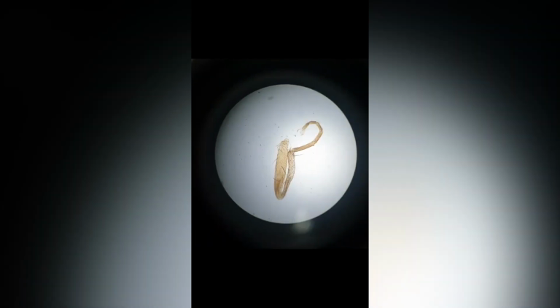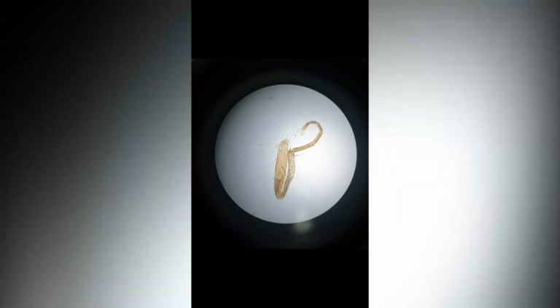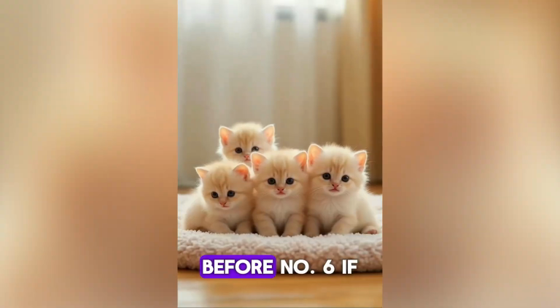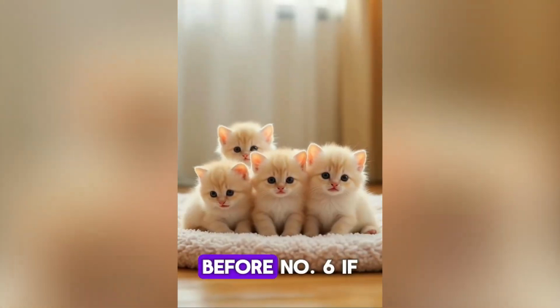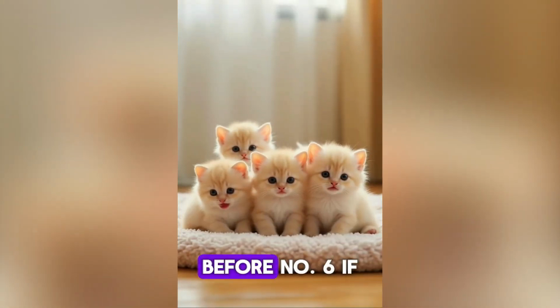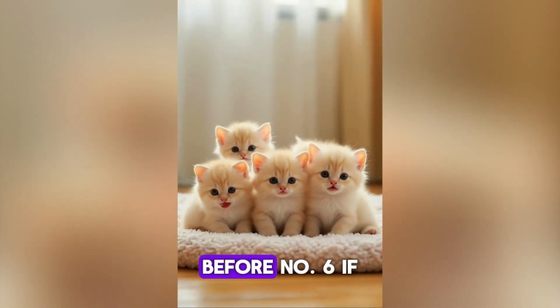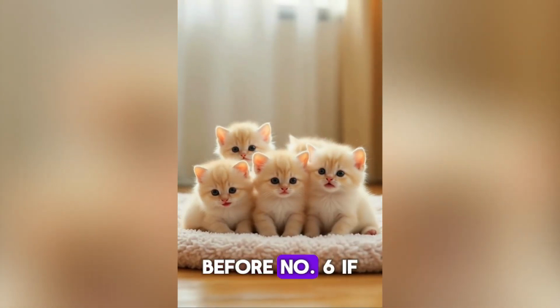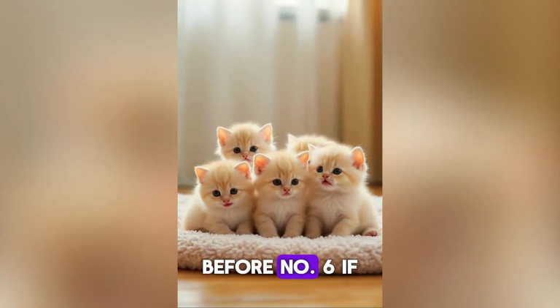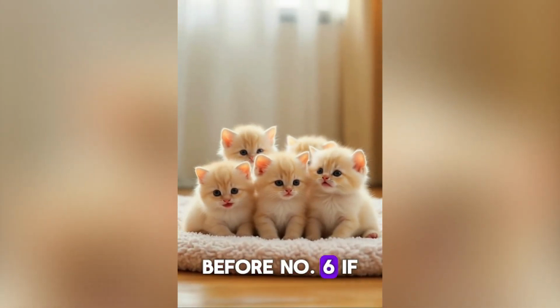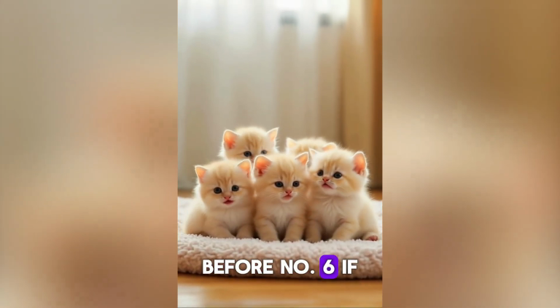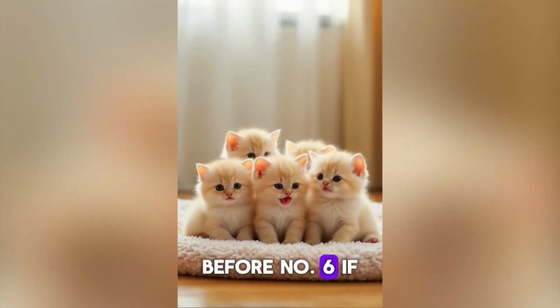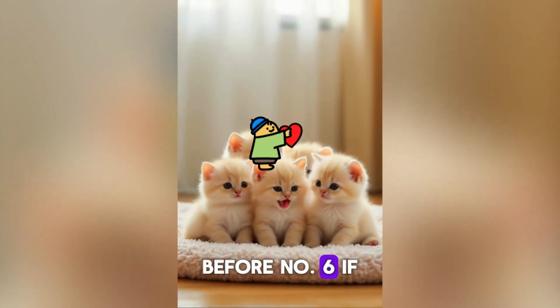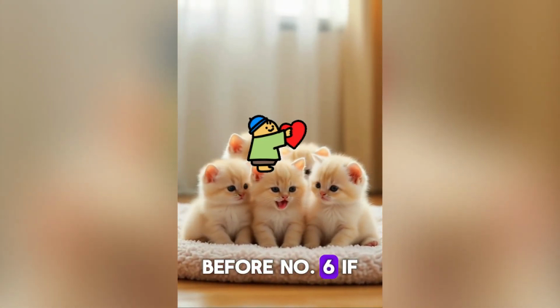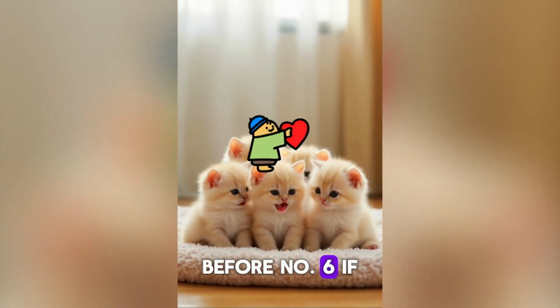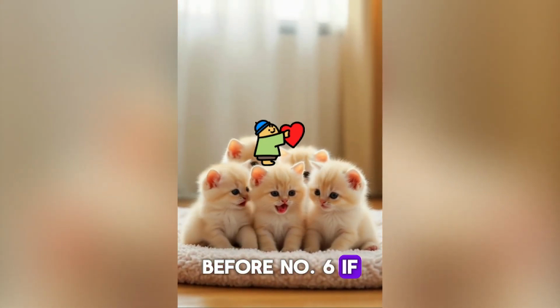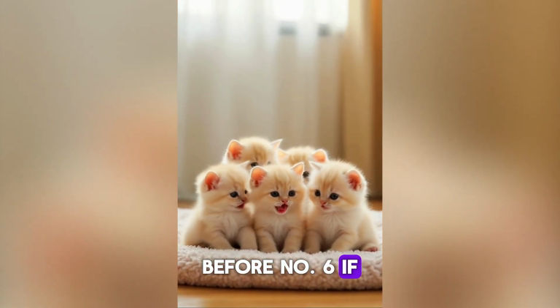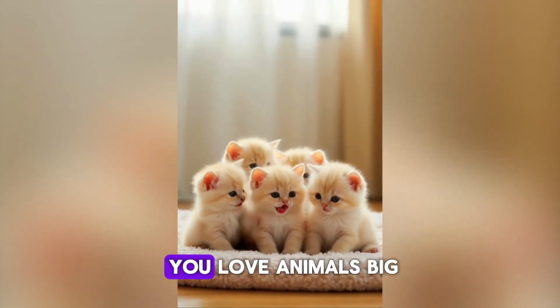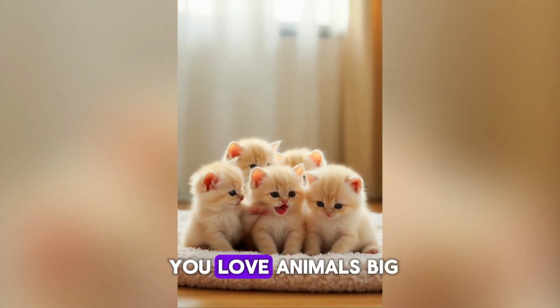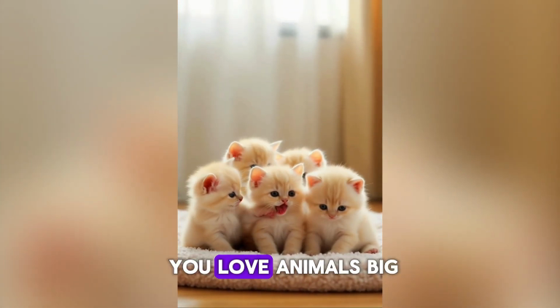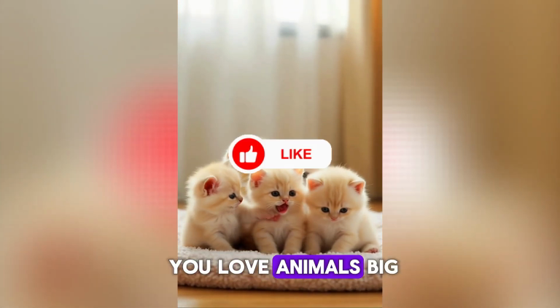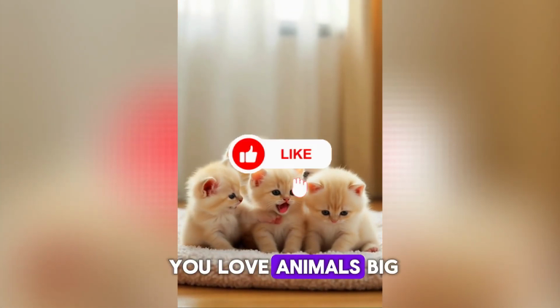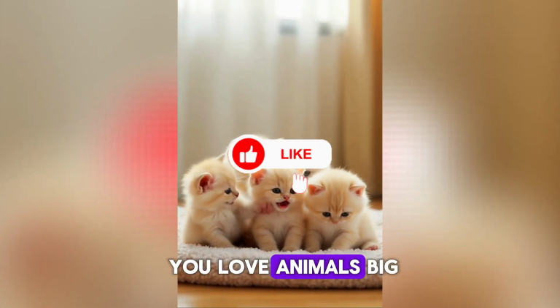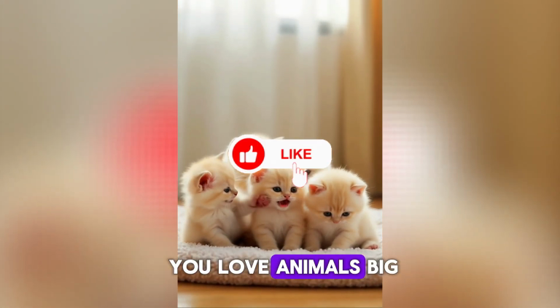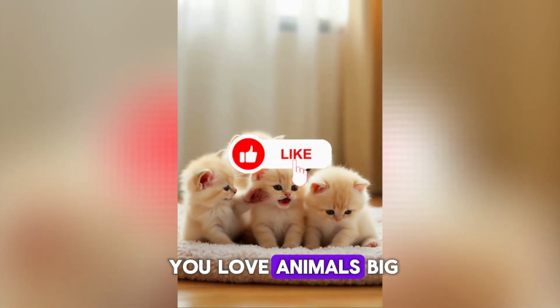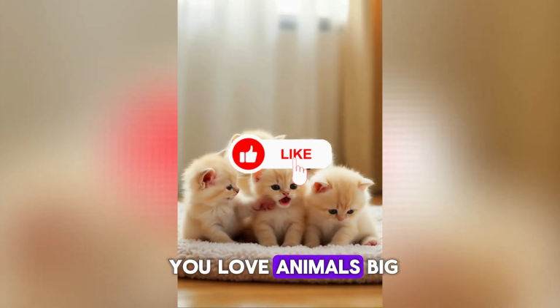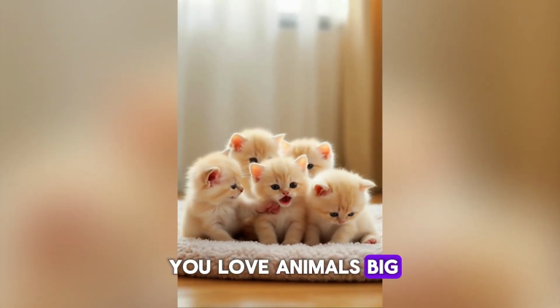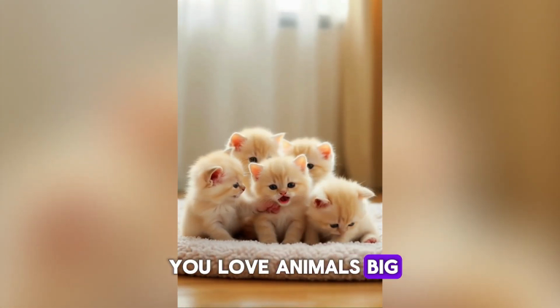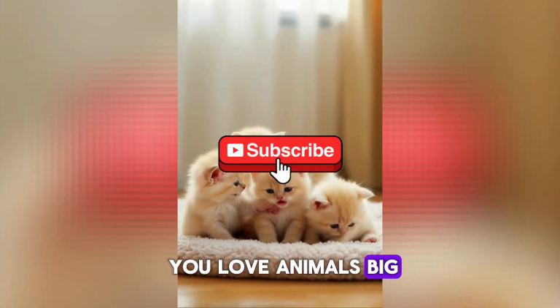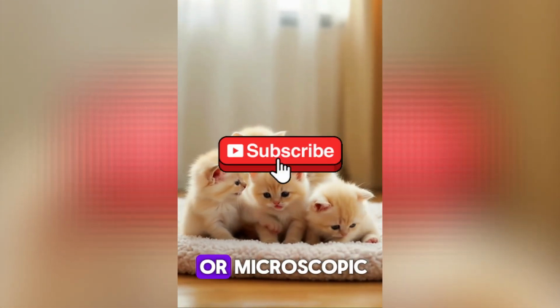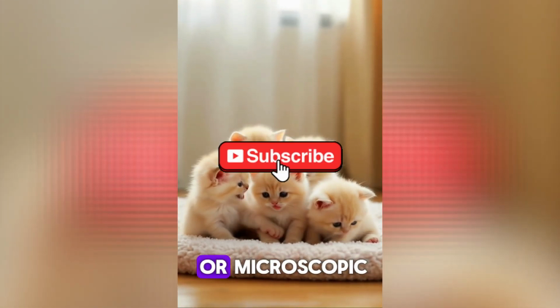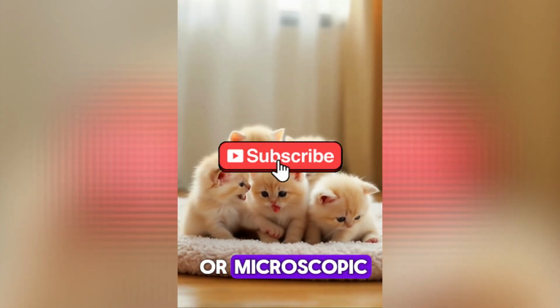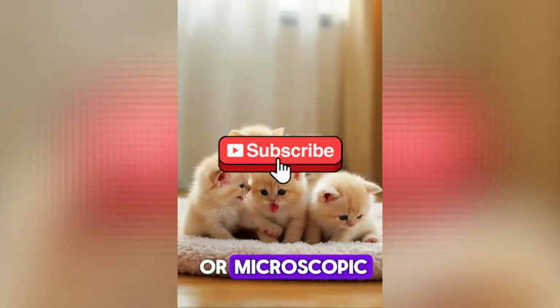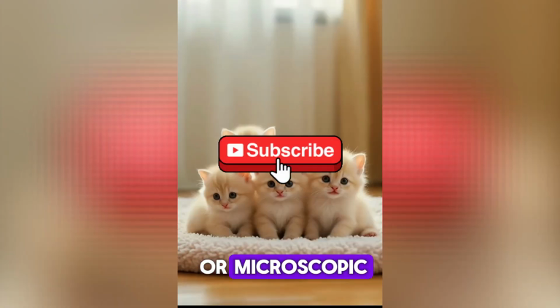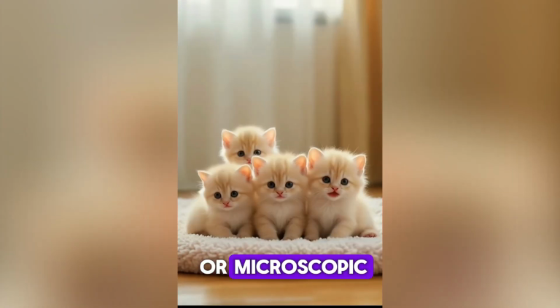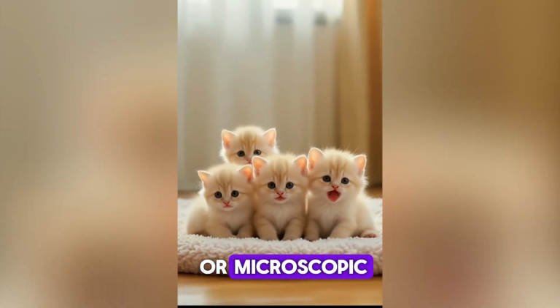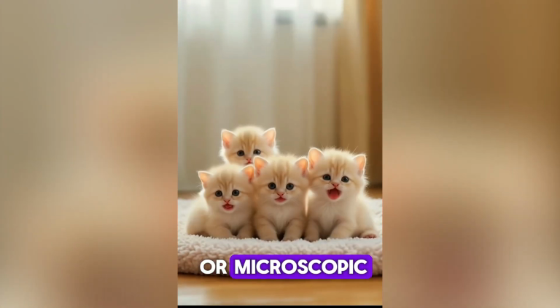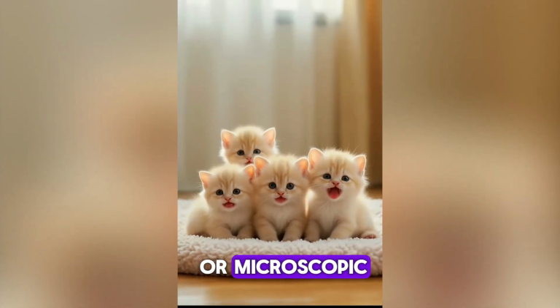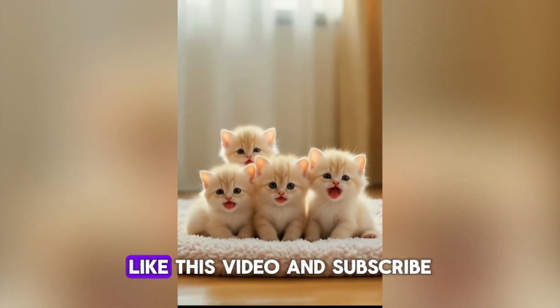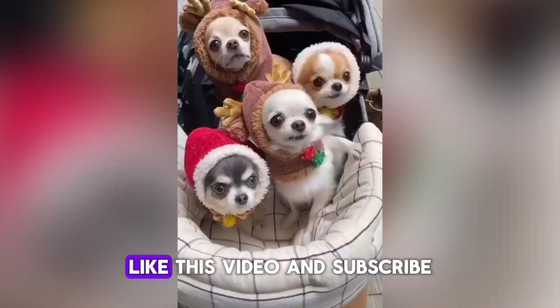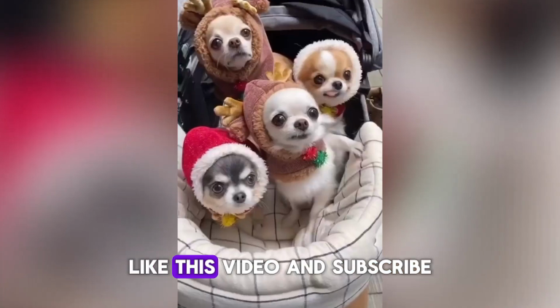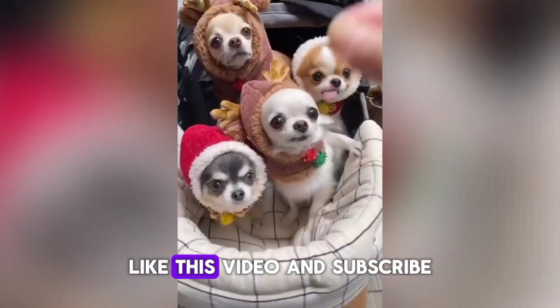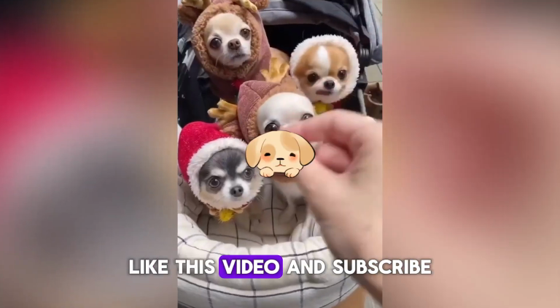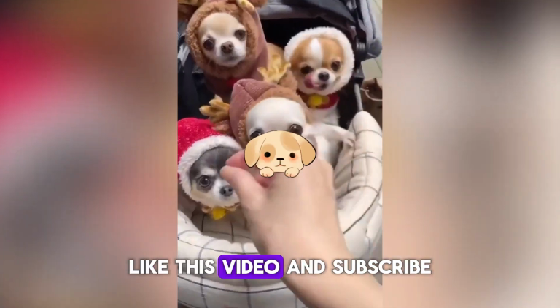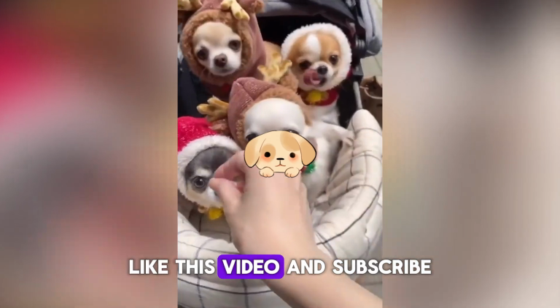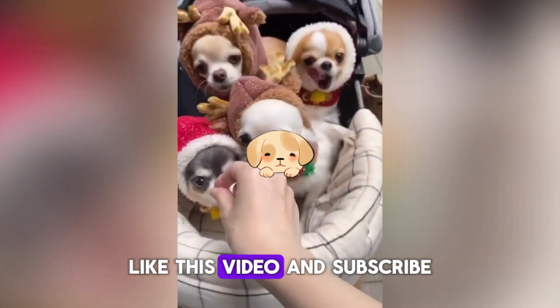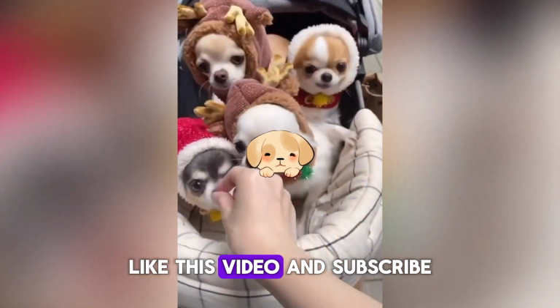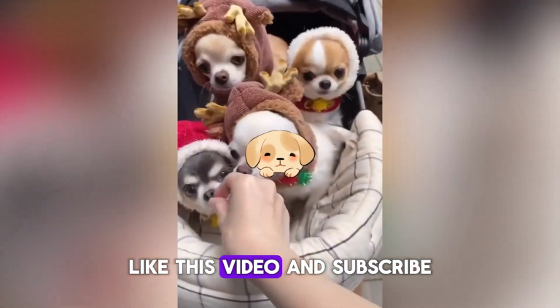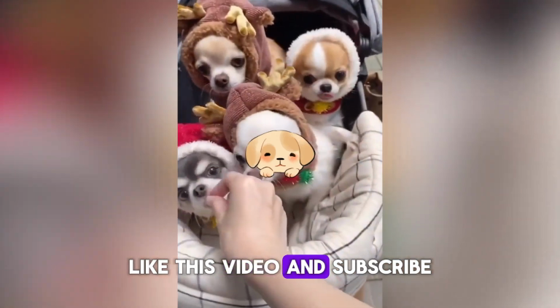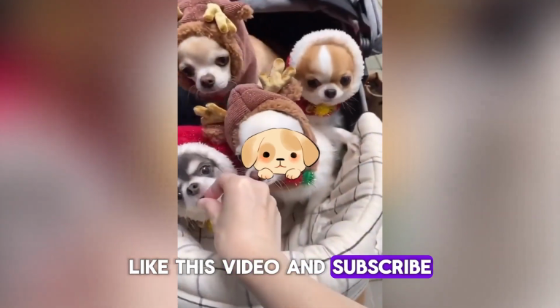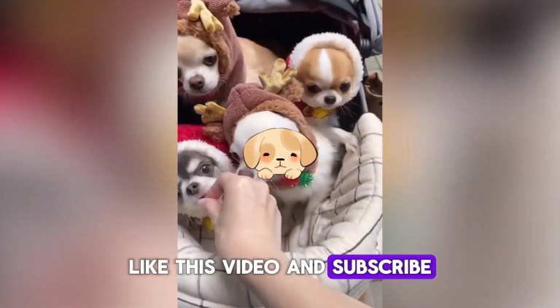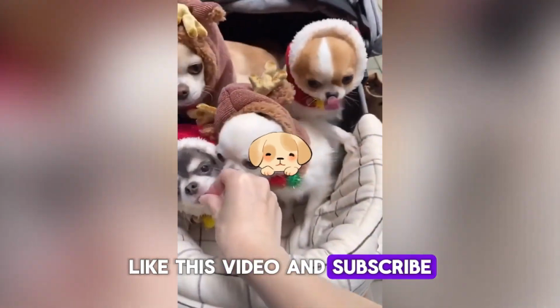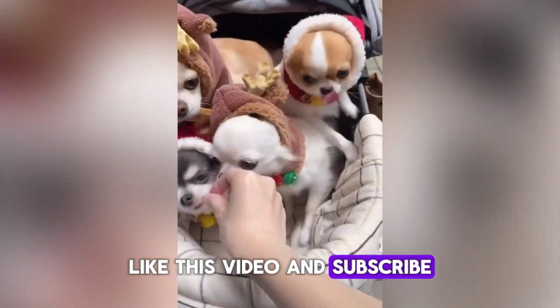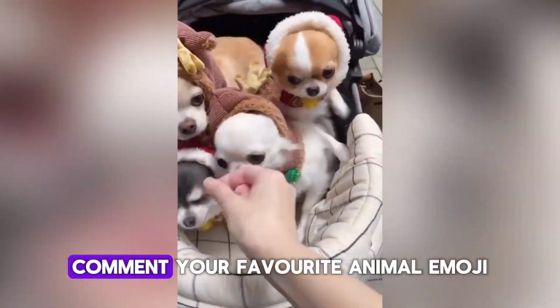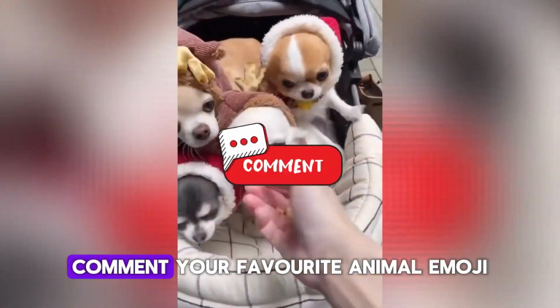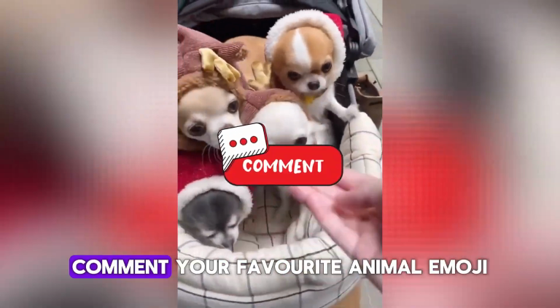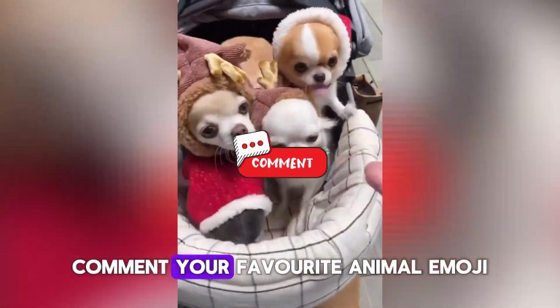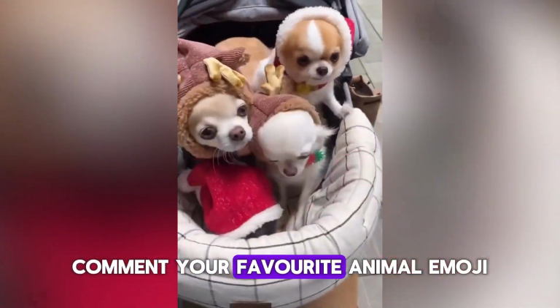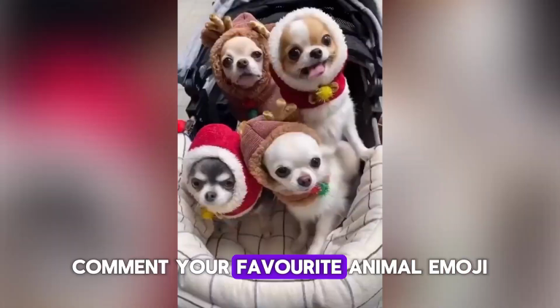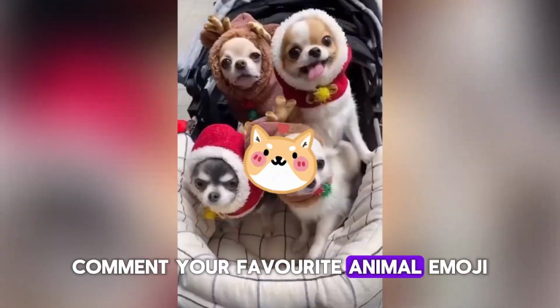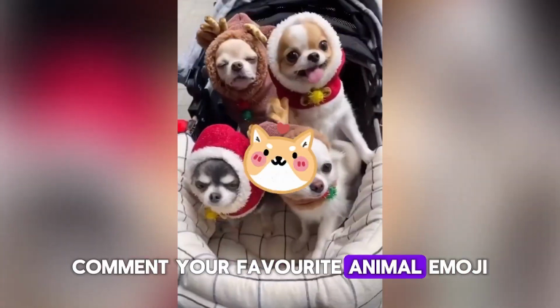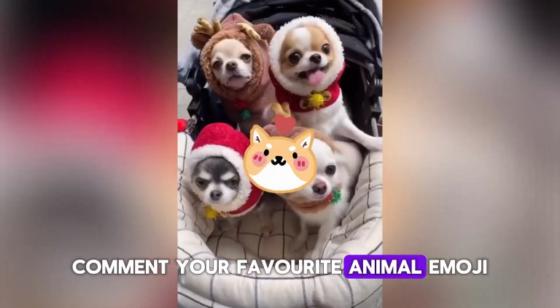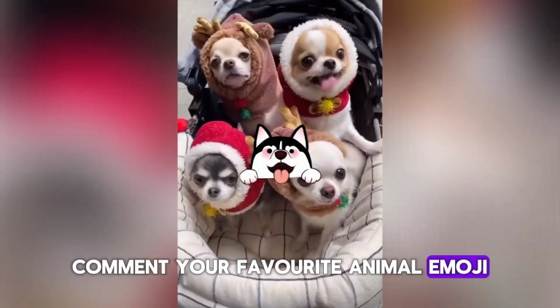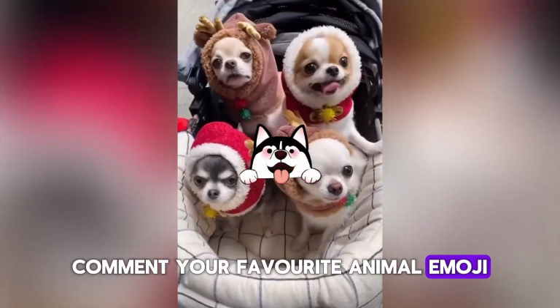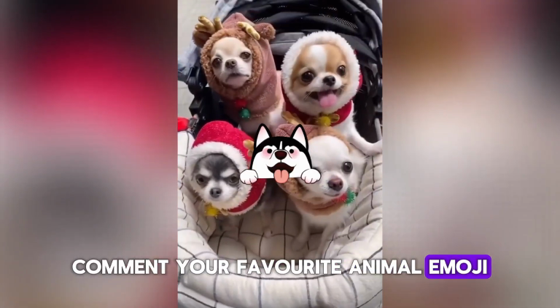Before number 6 — if you love animals, big or microscopic, like this video and subscribe. Comment your favorite animal emoji.